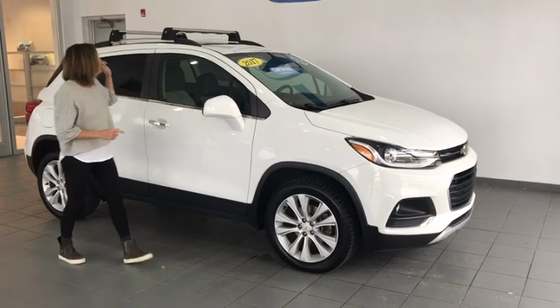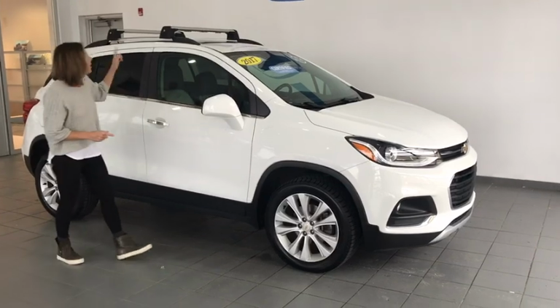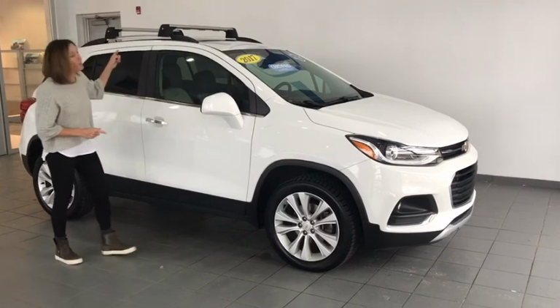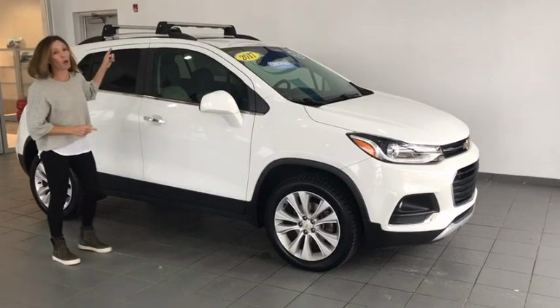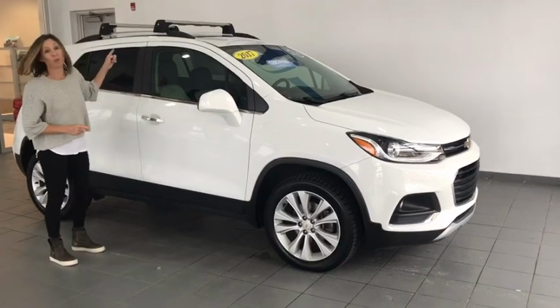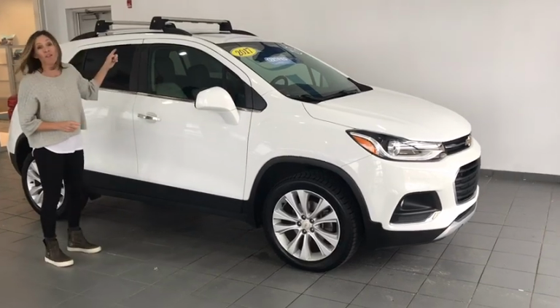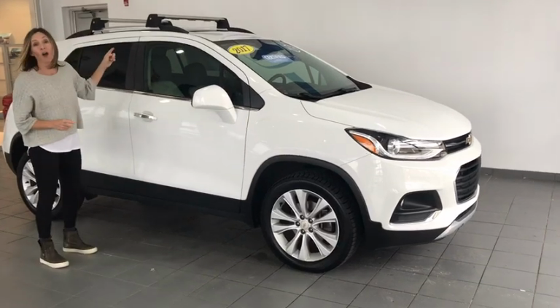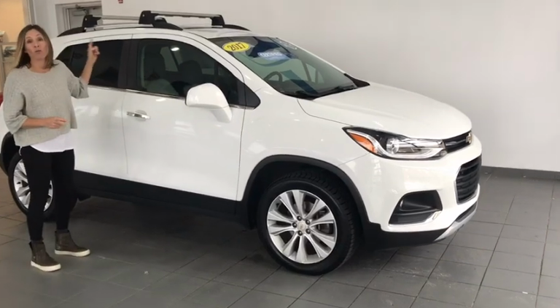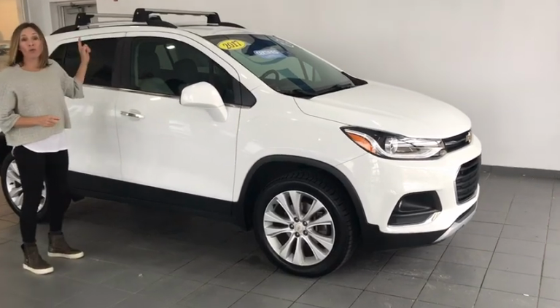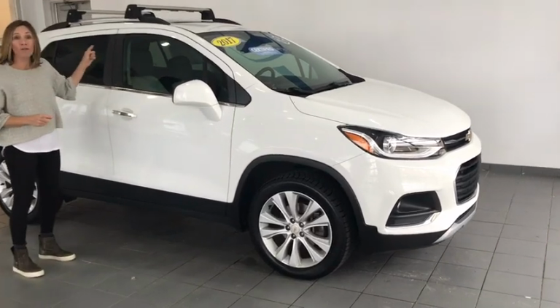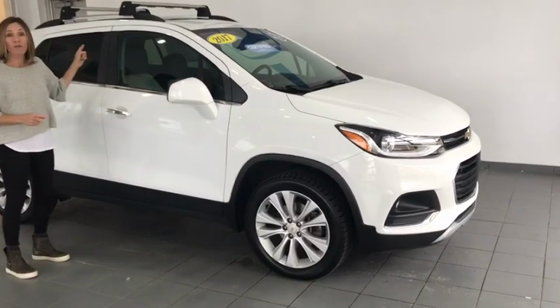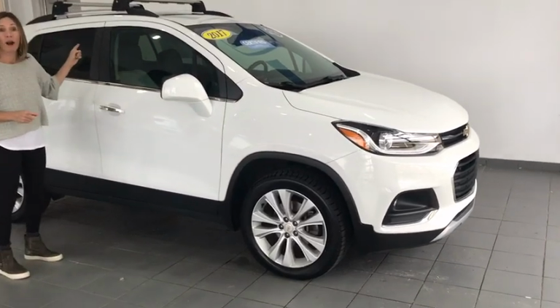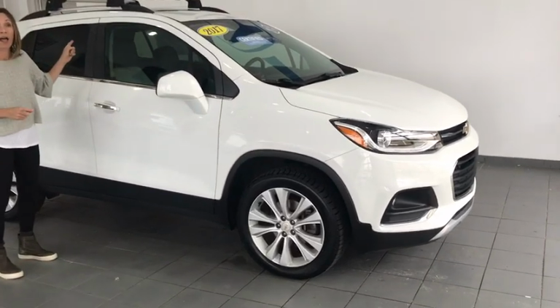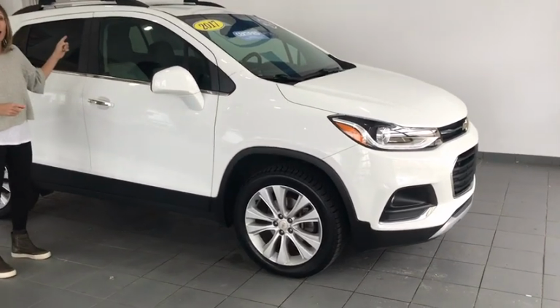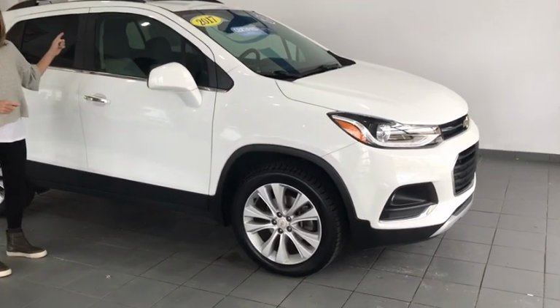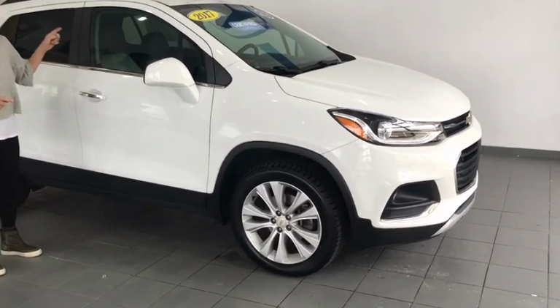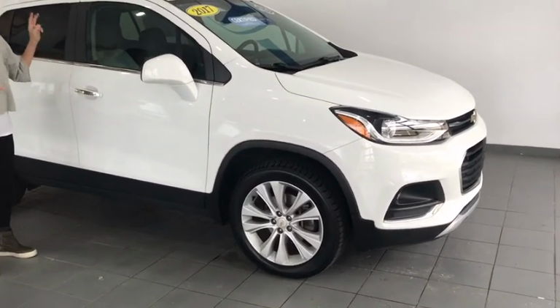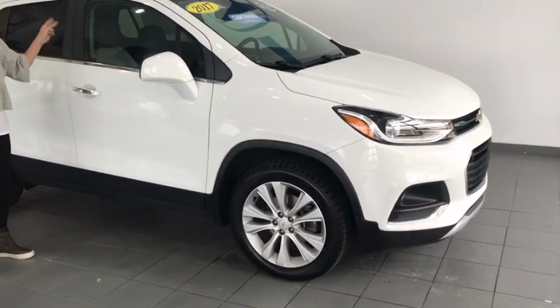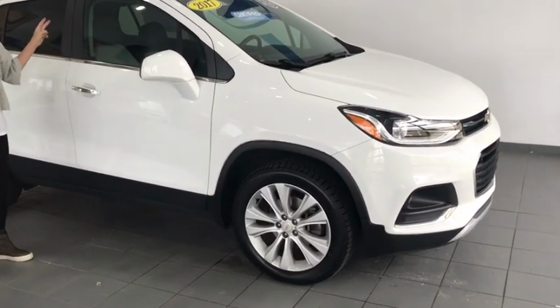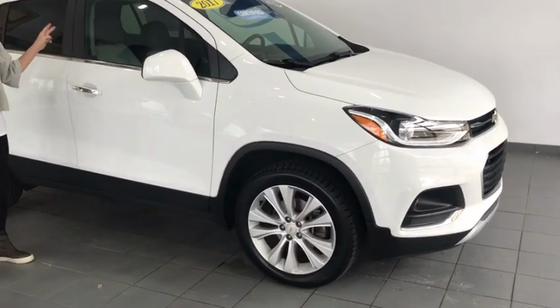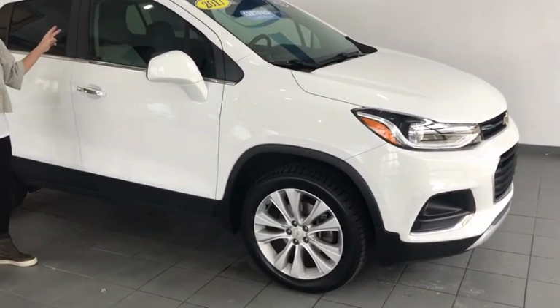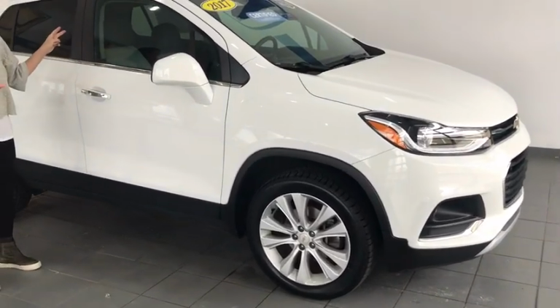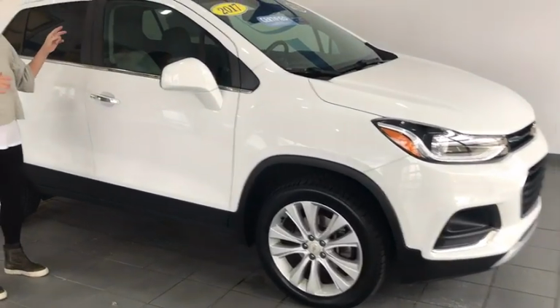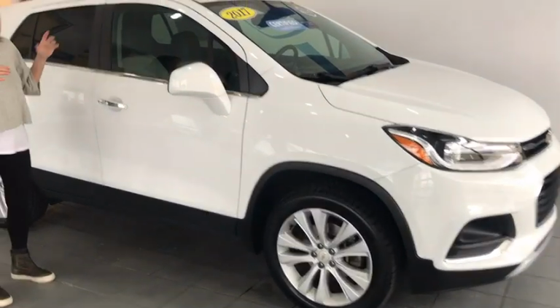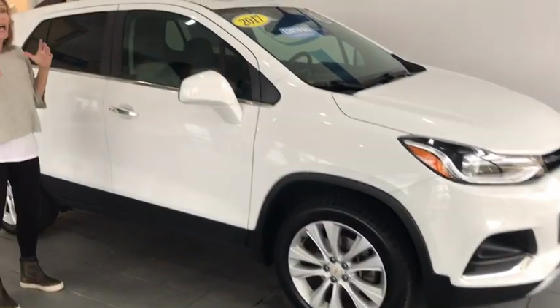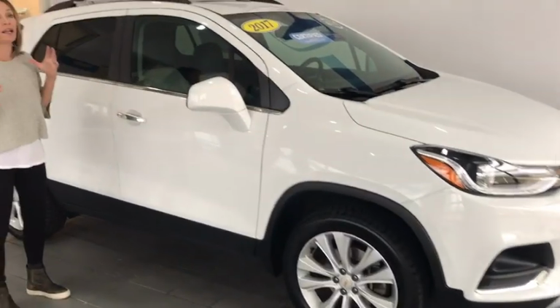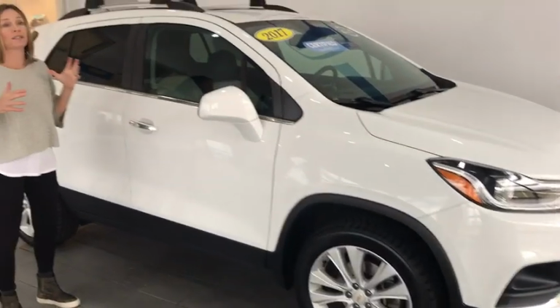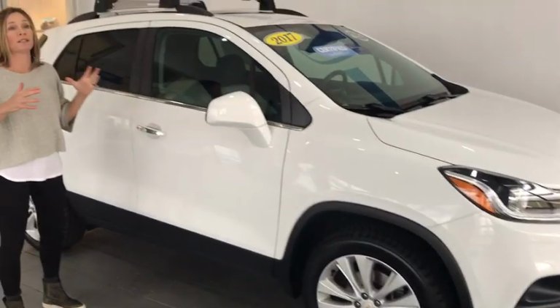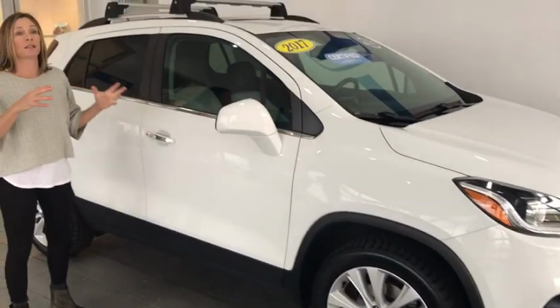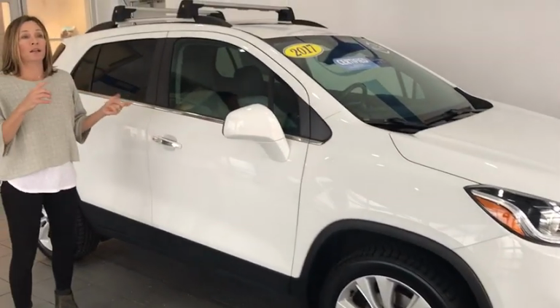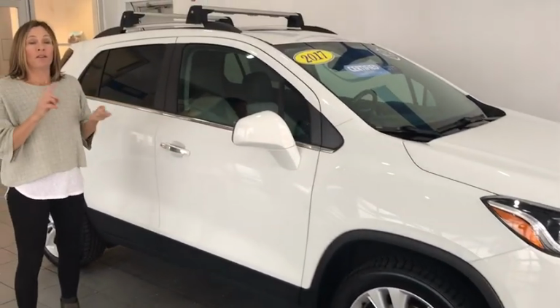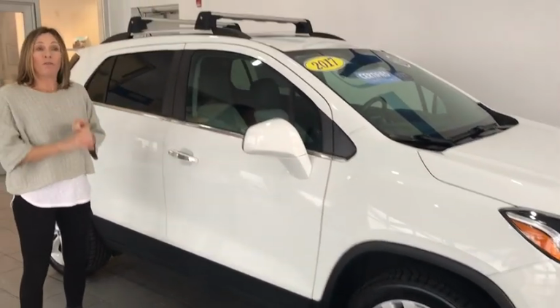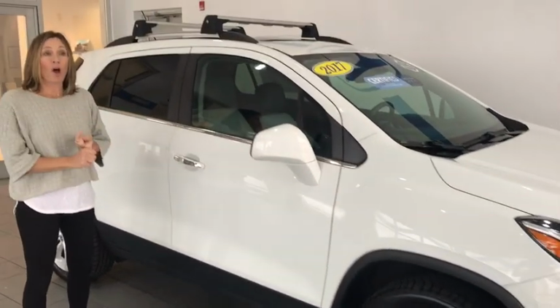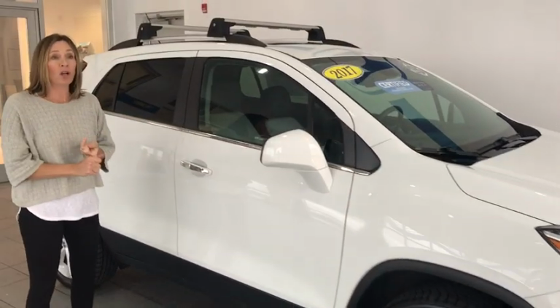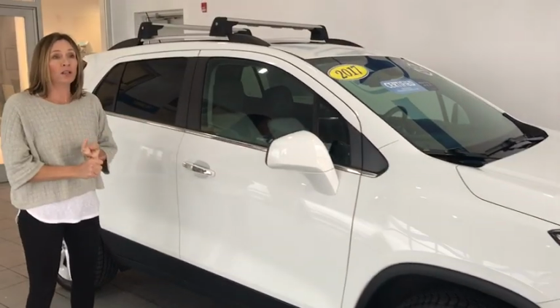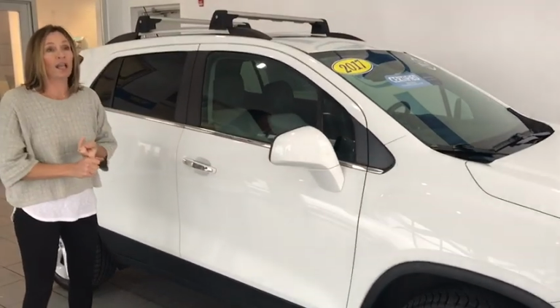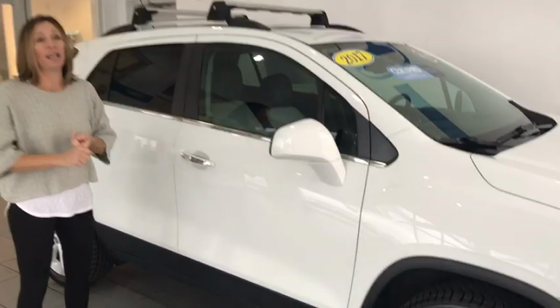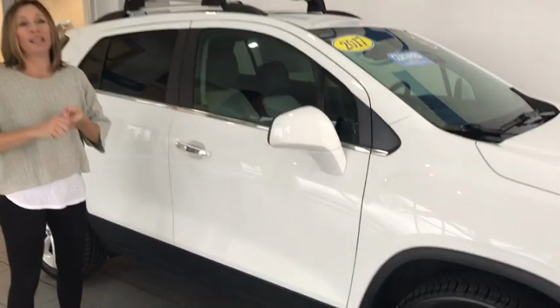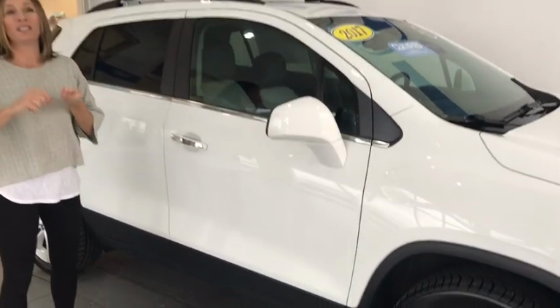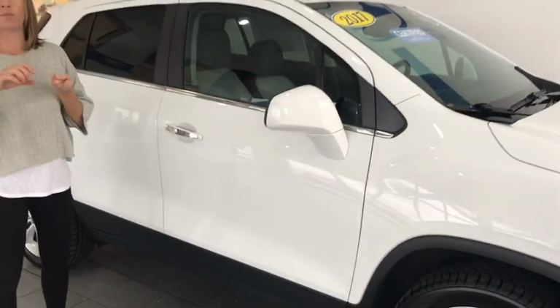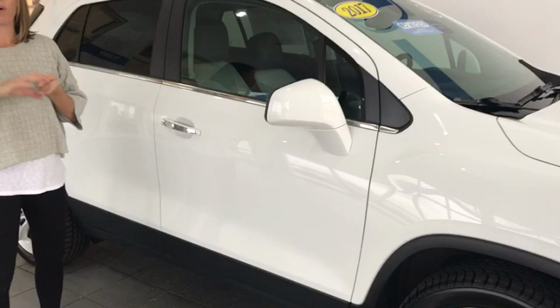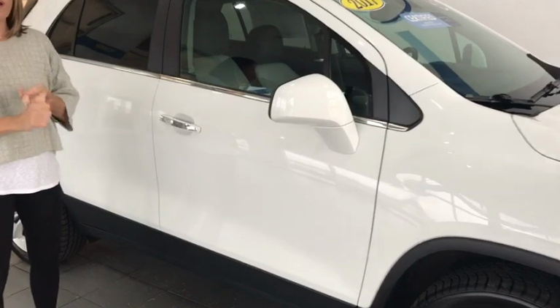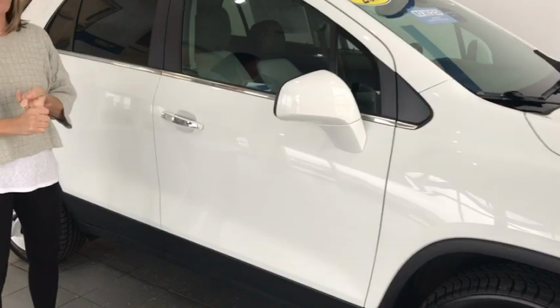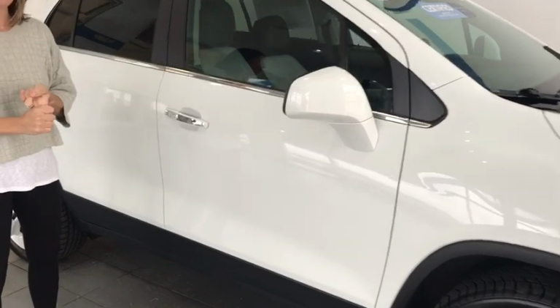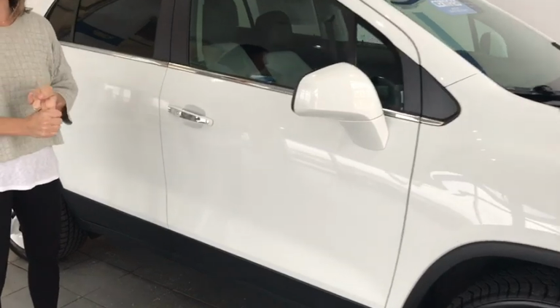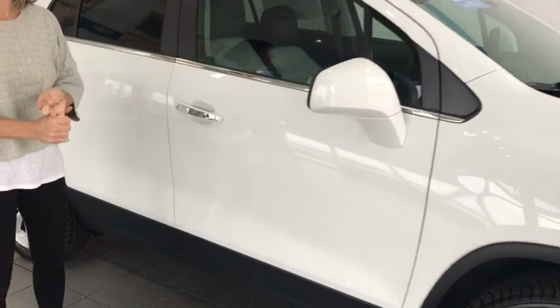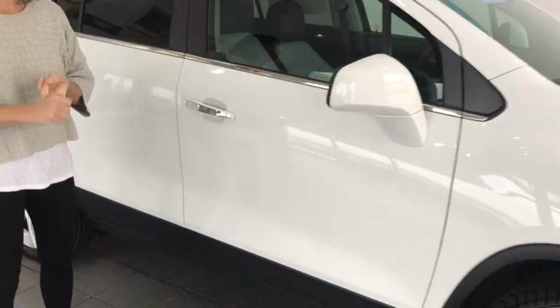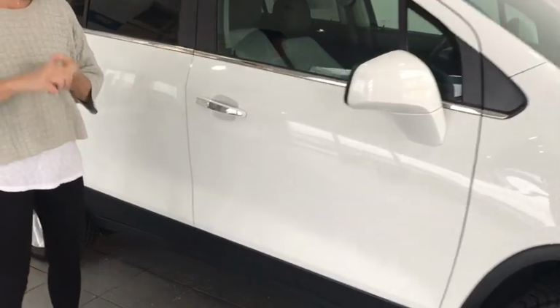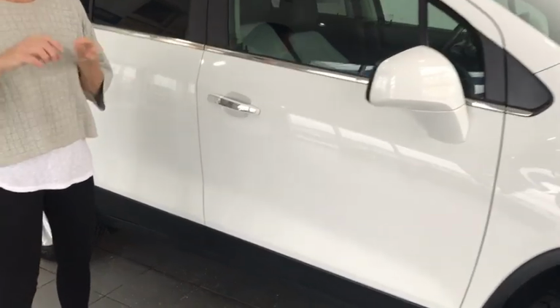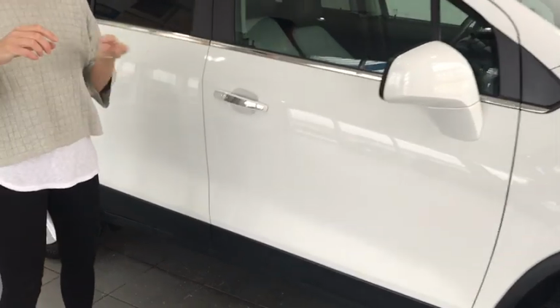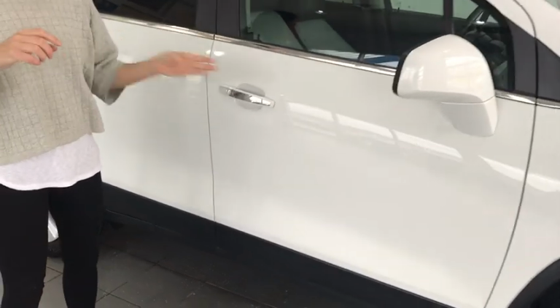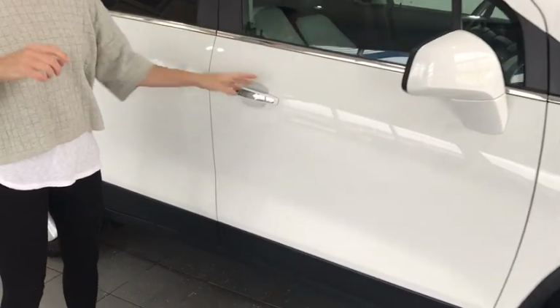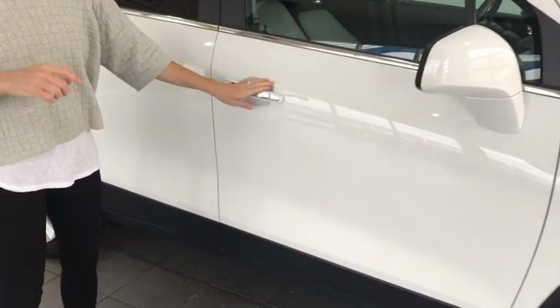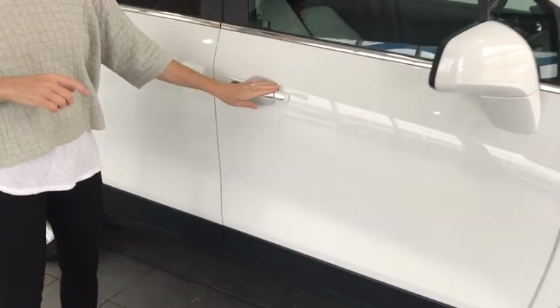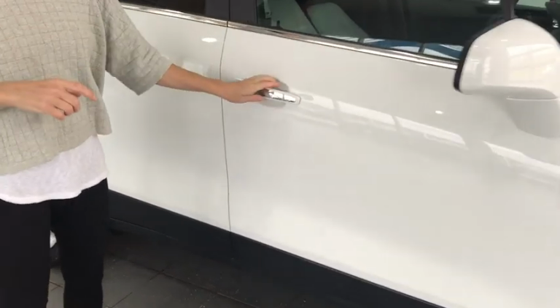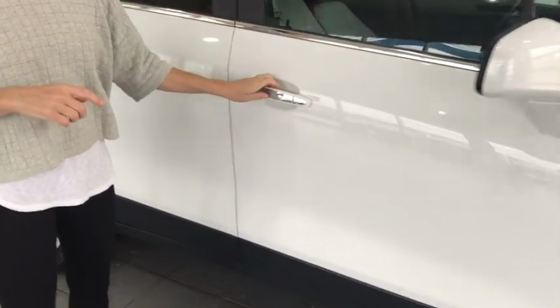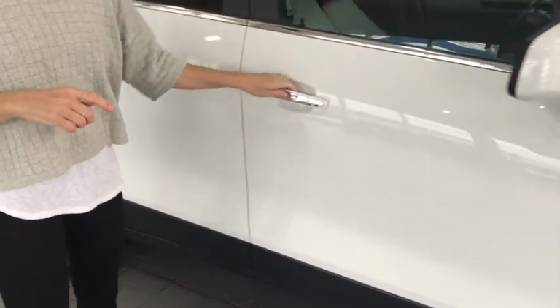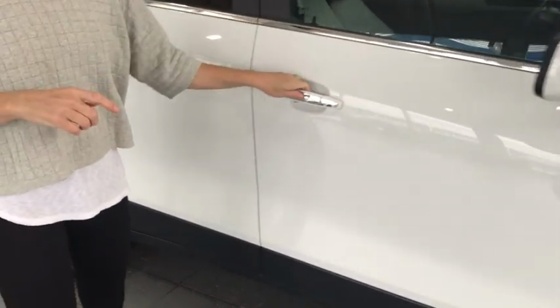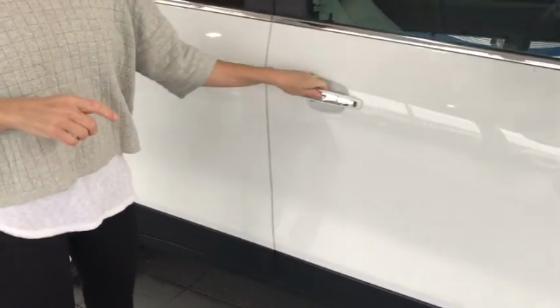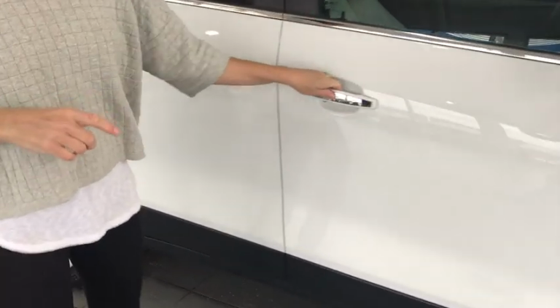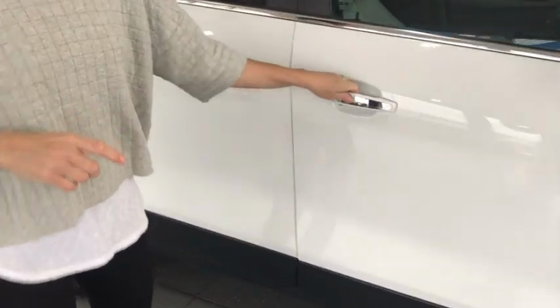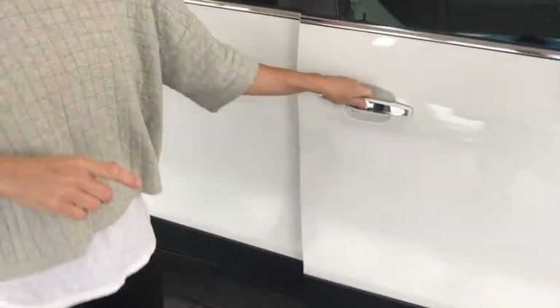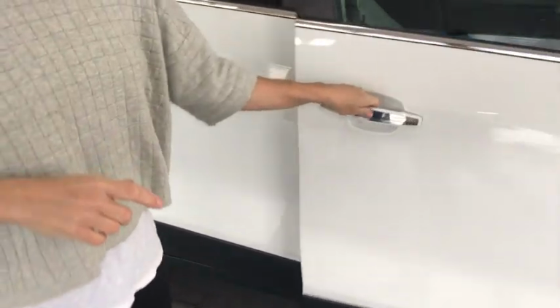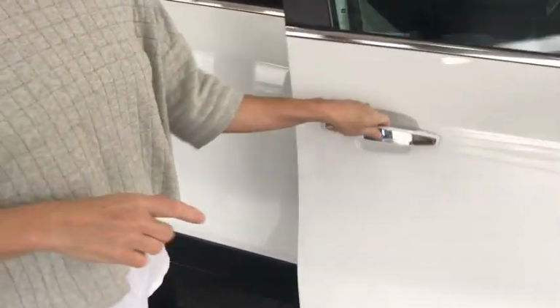Up here we've got roof racks, luggage racks, fog lights, breakaway mirrors, keyless entry.